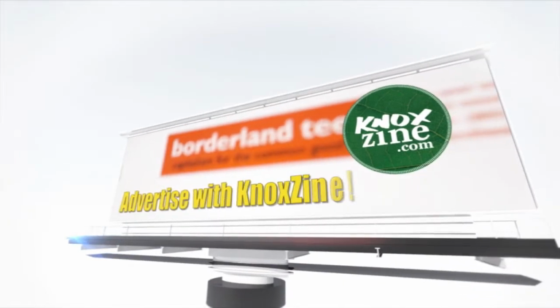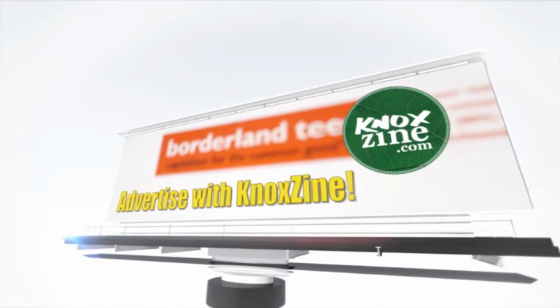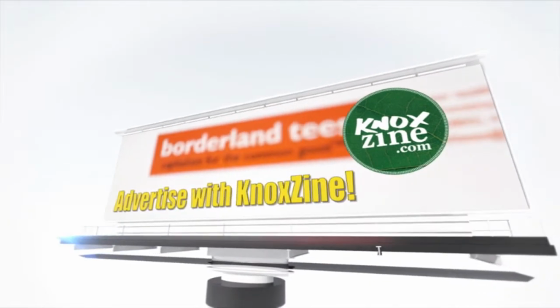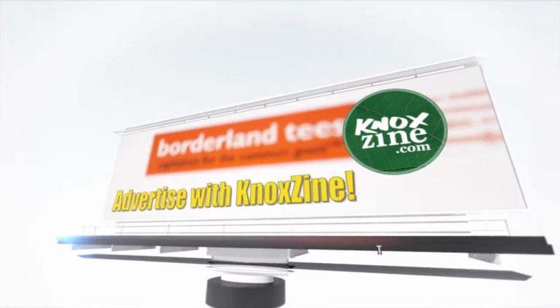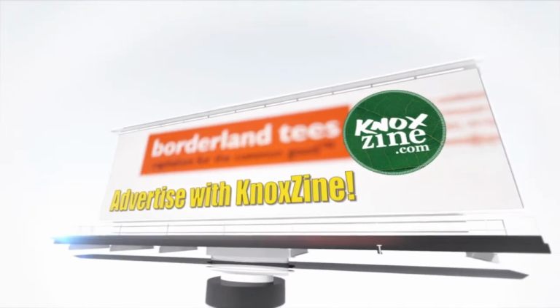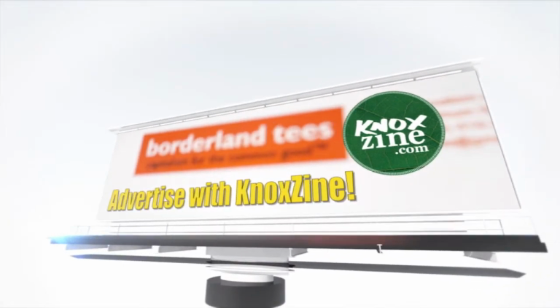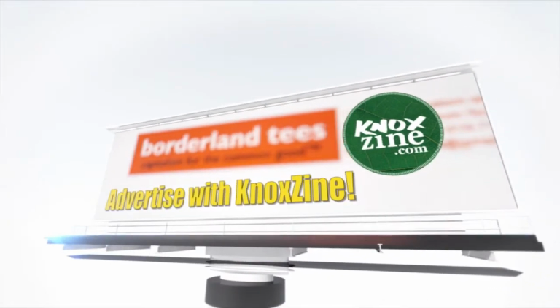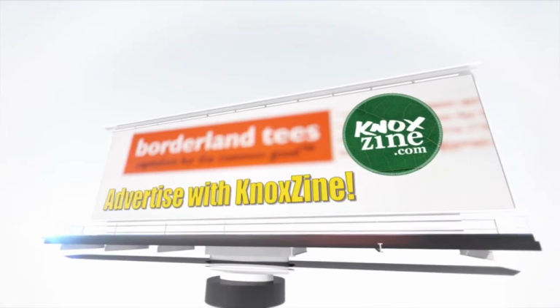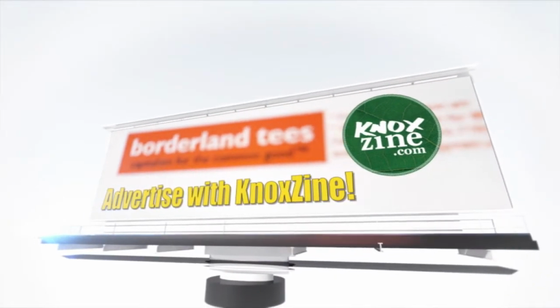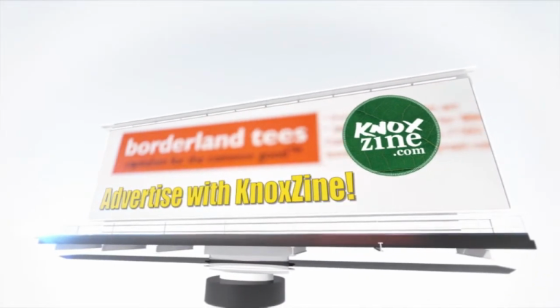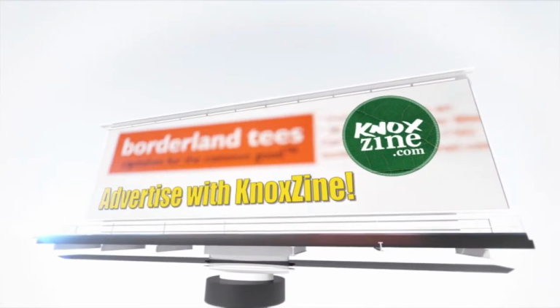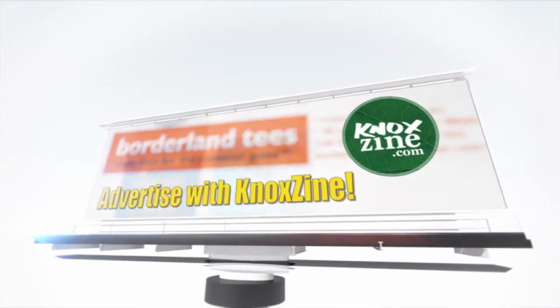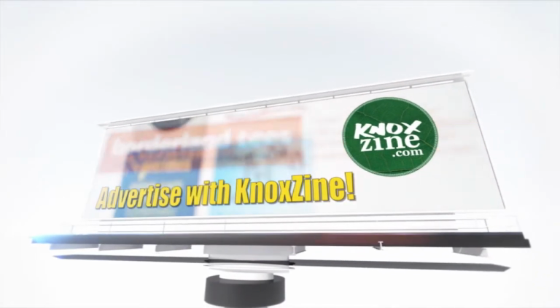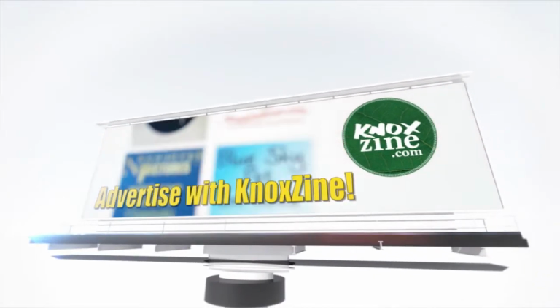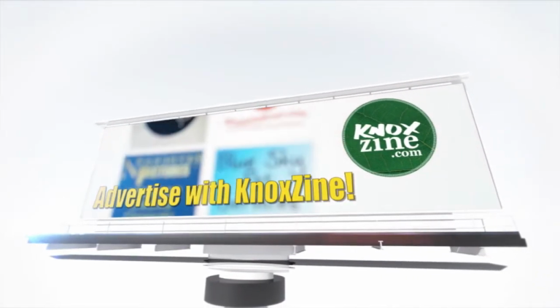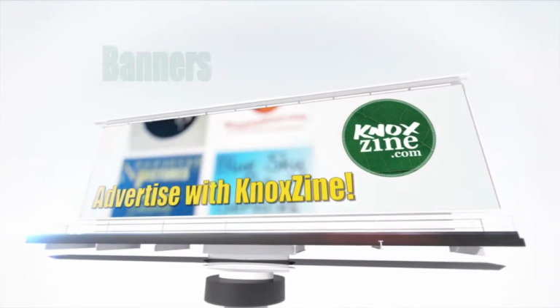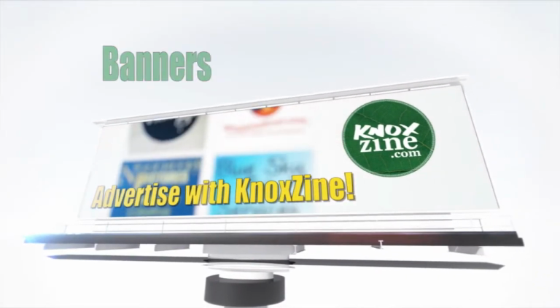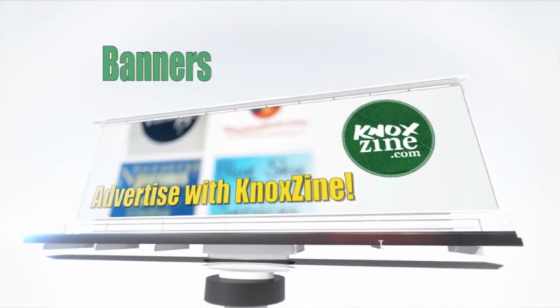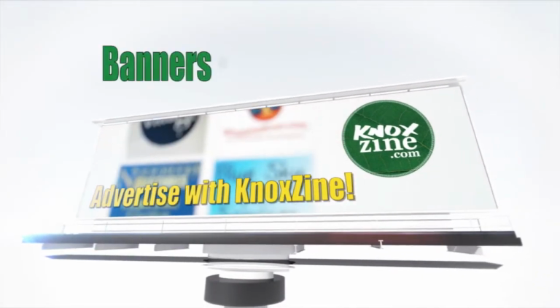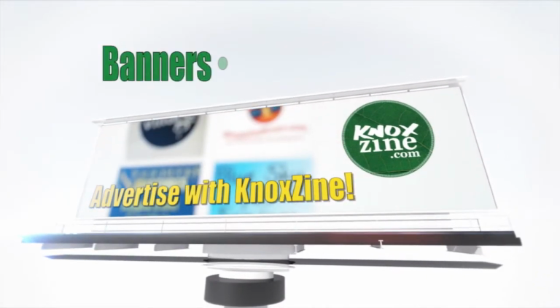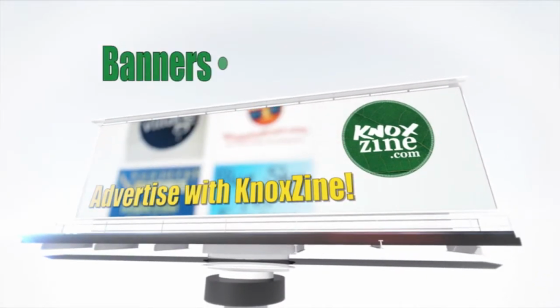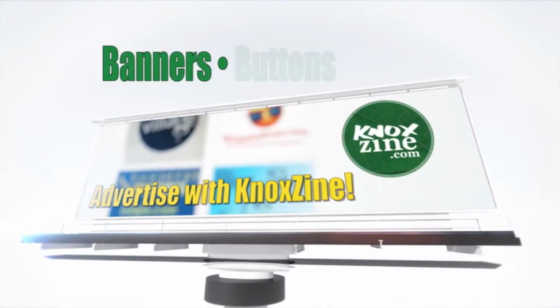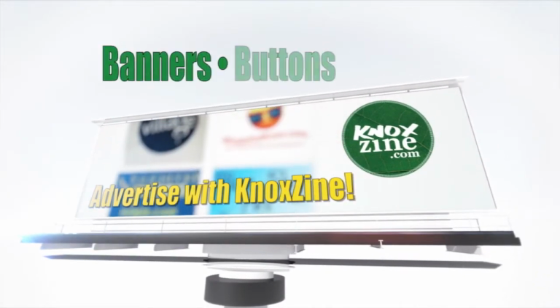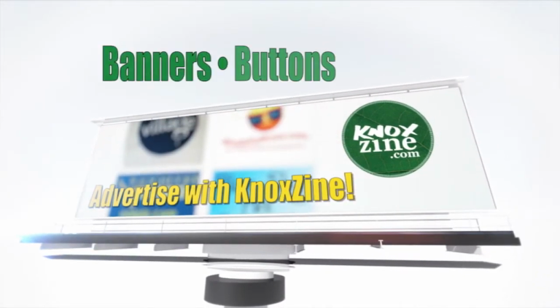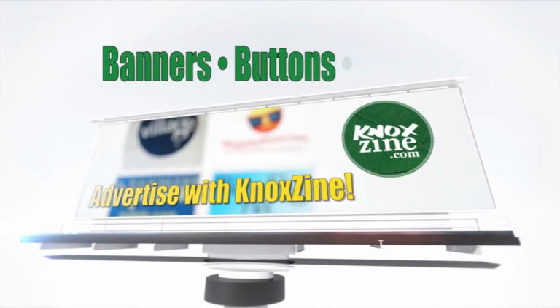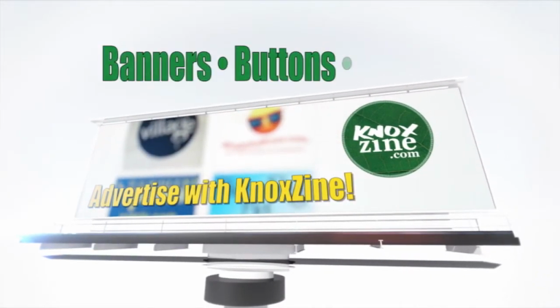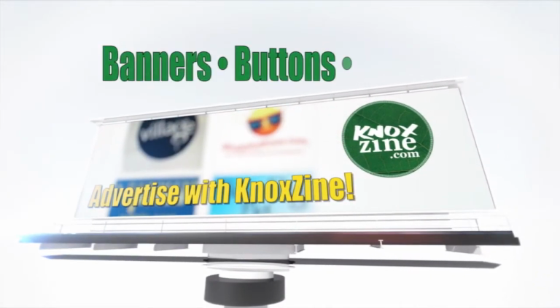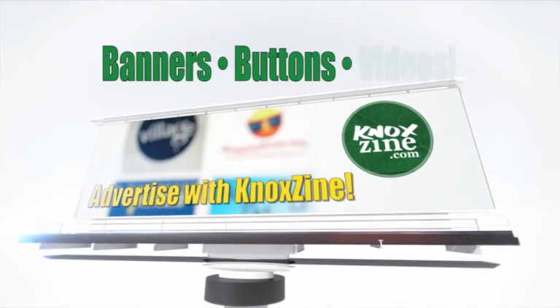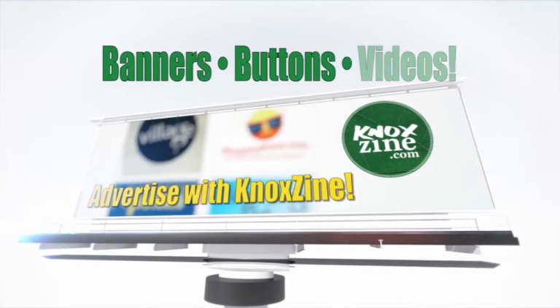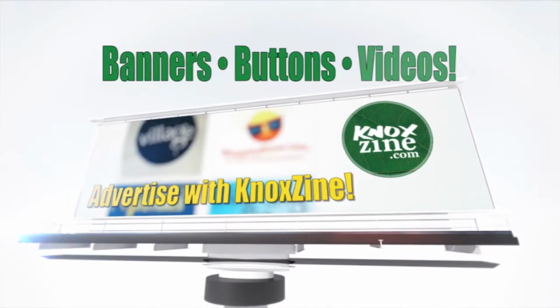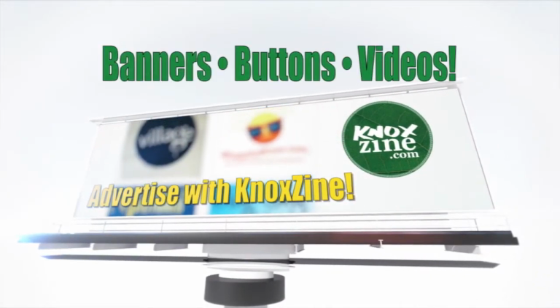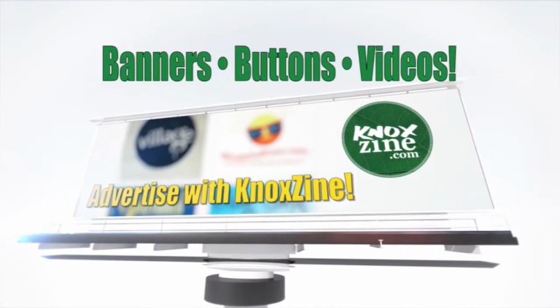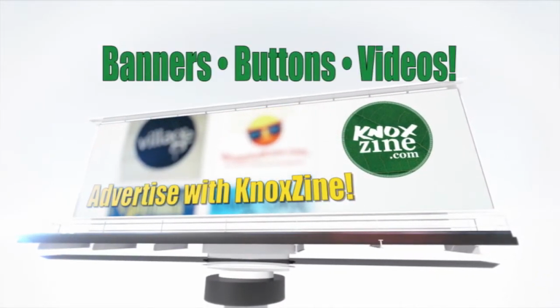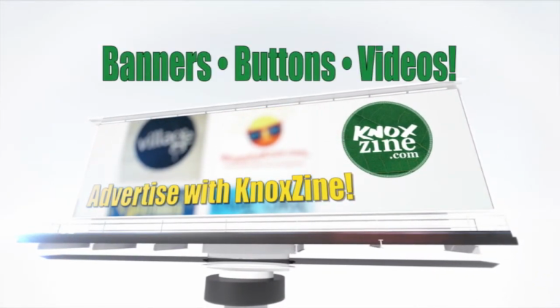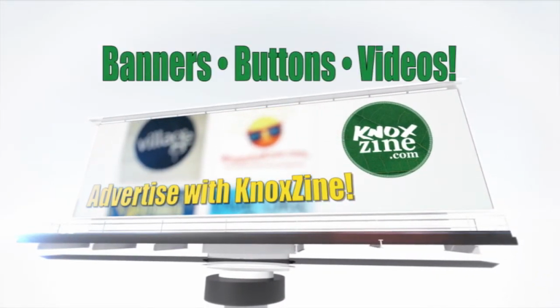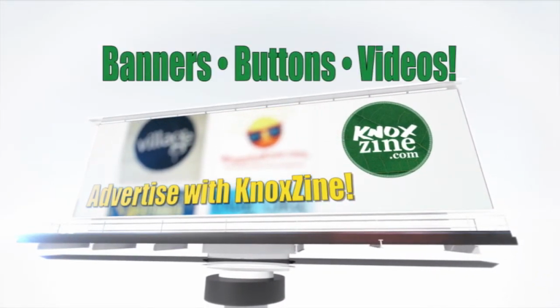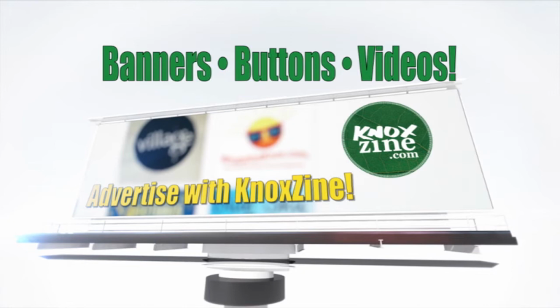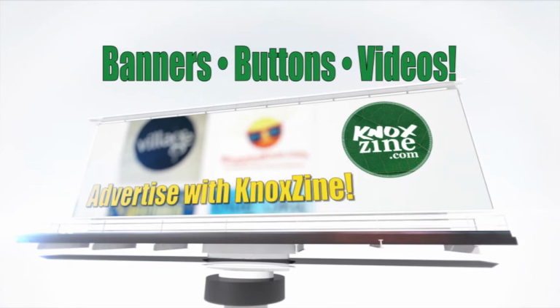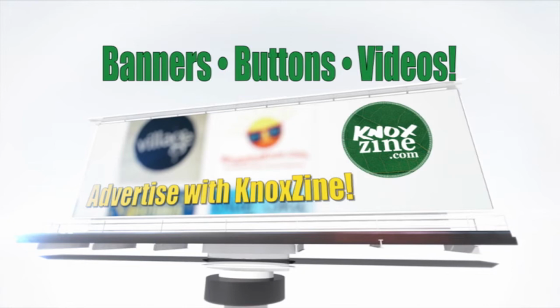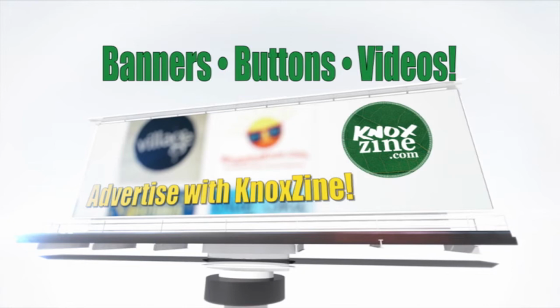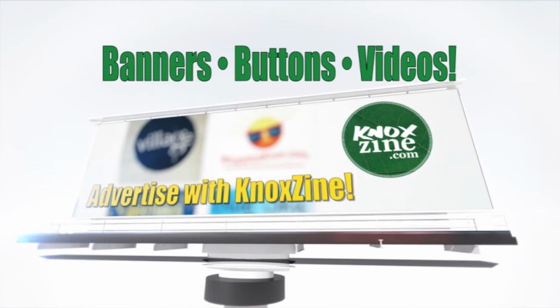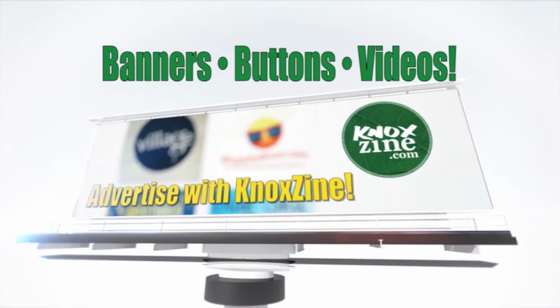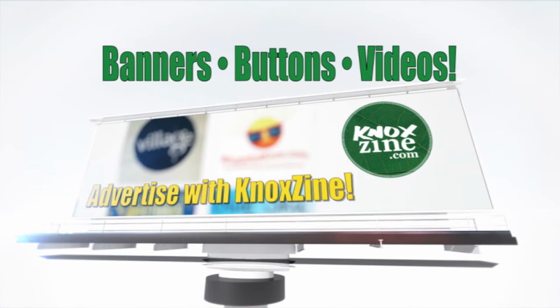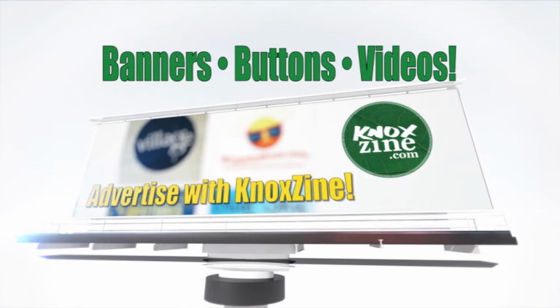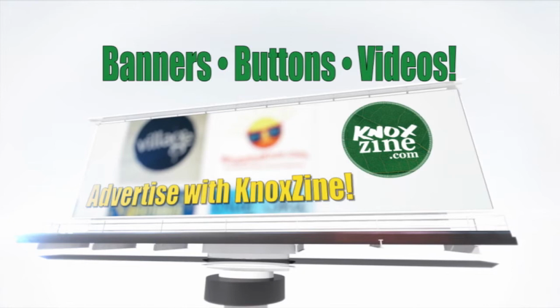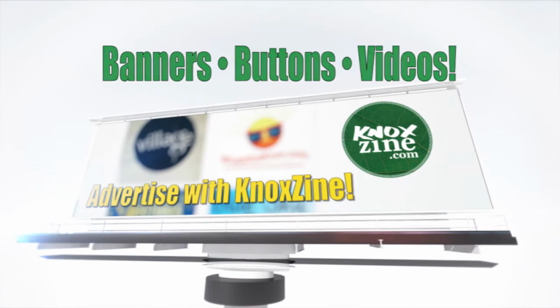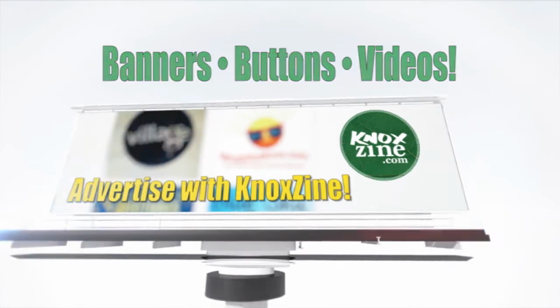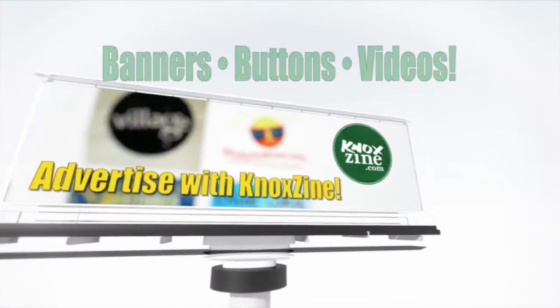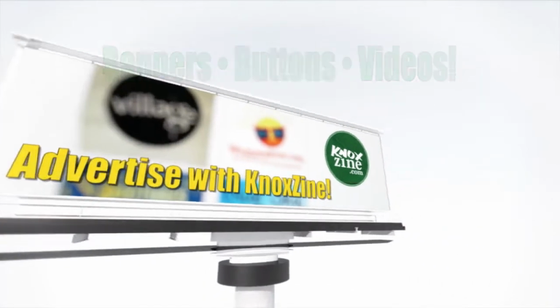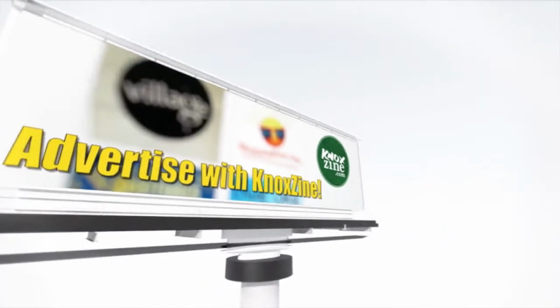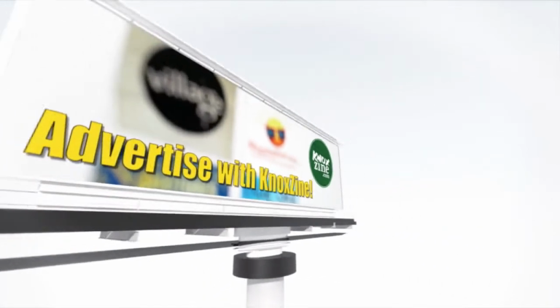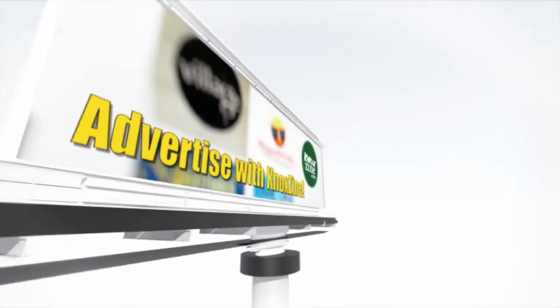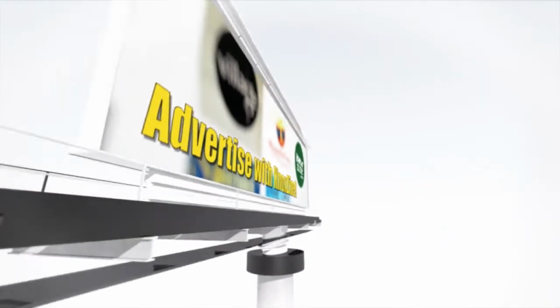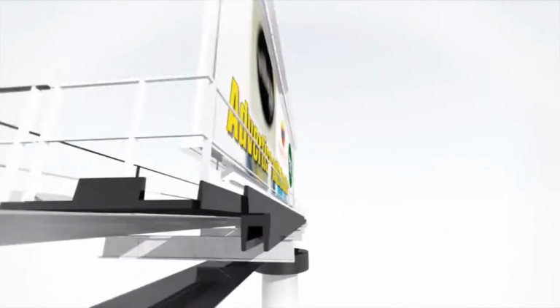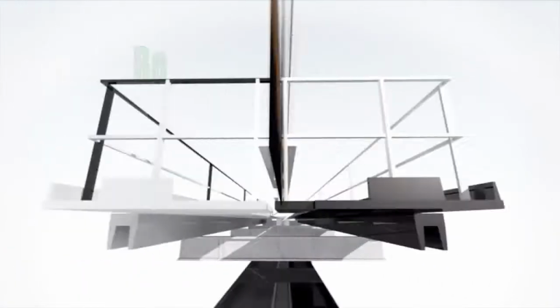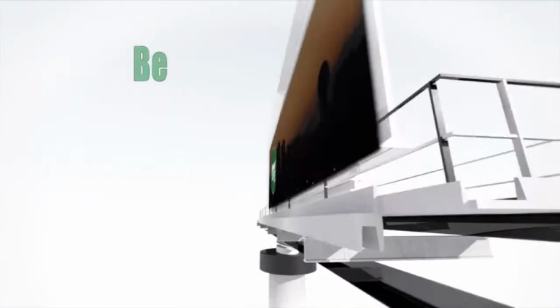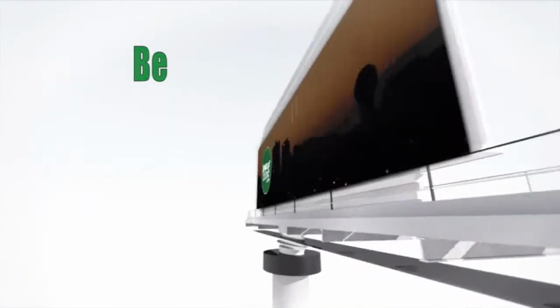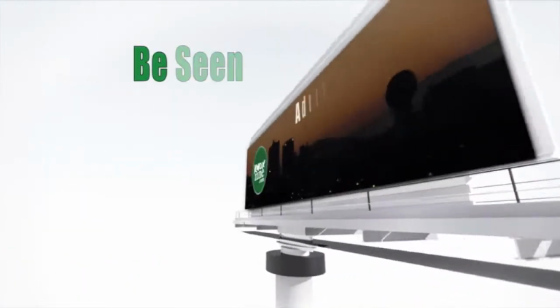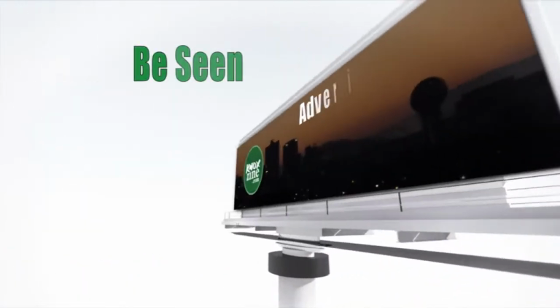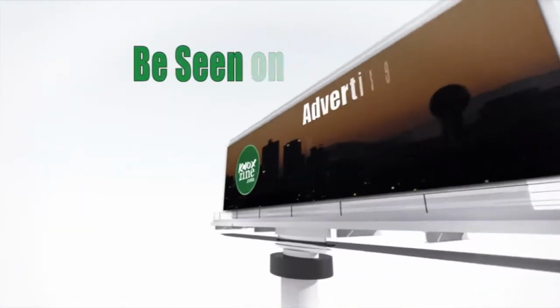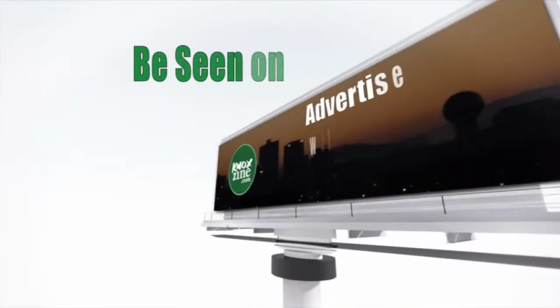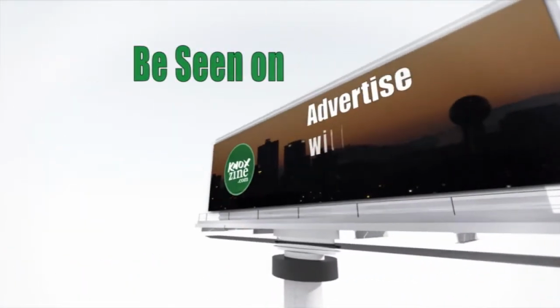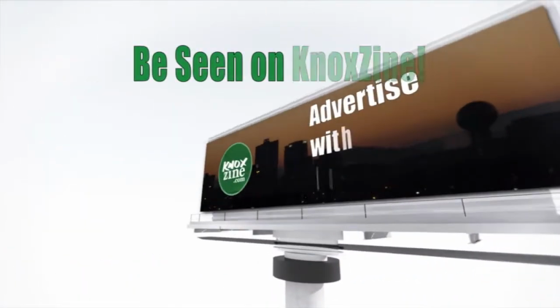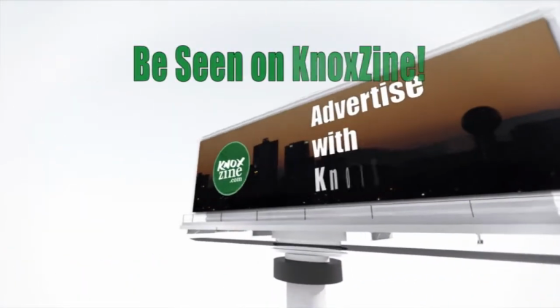Advertise with Noxzine. Banners, buttons, and video commercials available. Be seen on Noxzine.